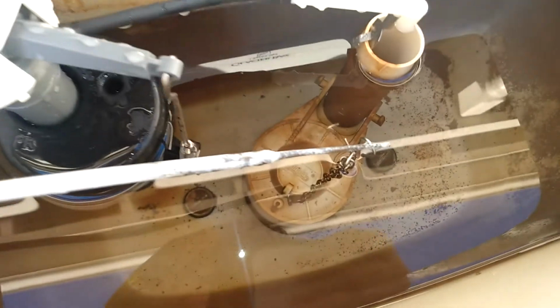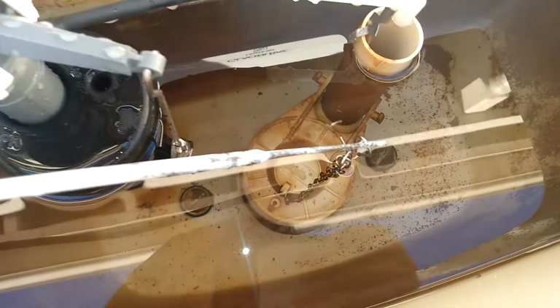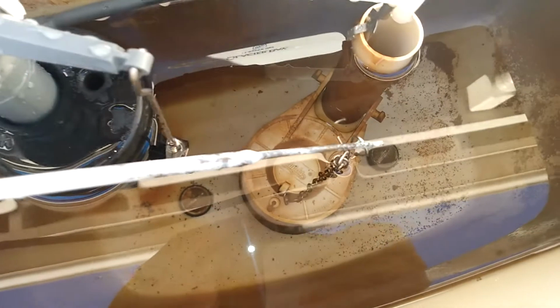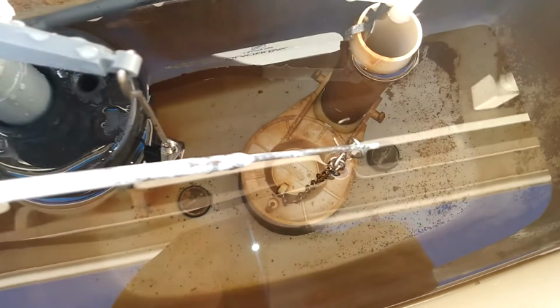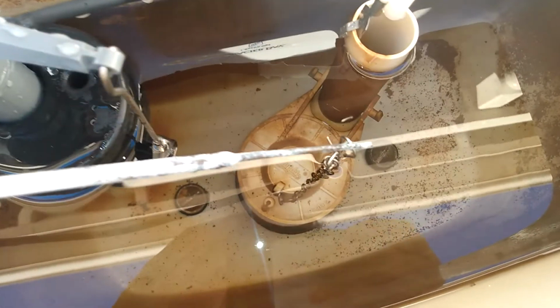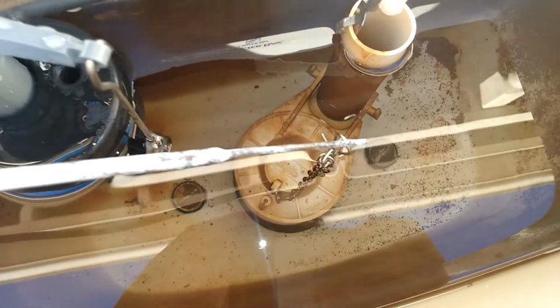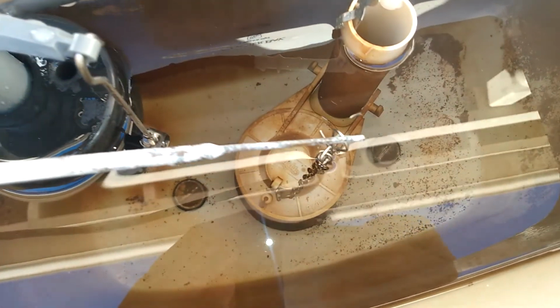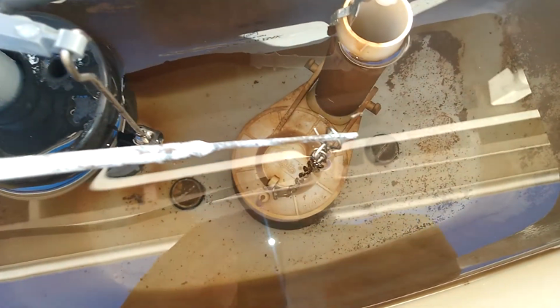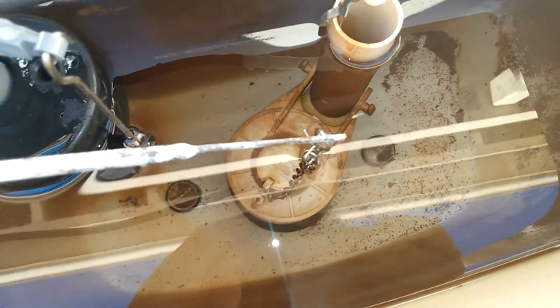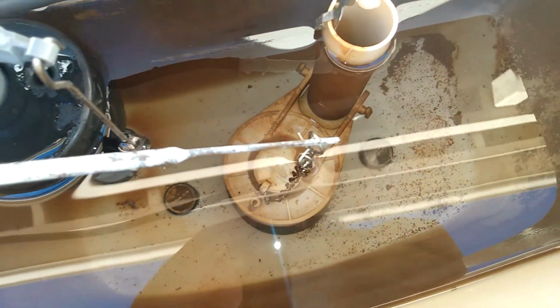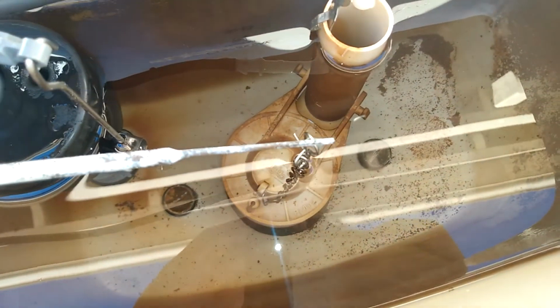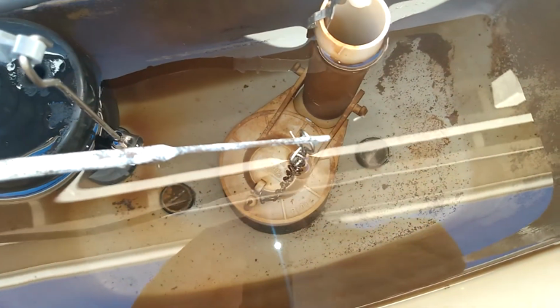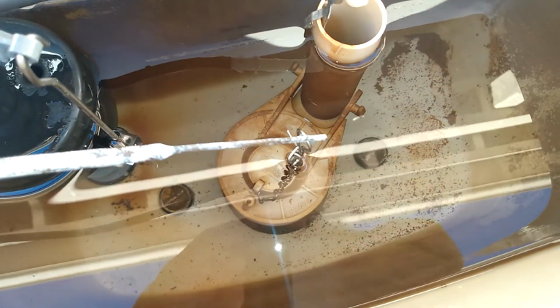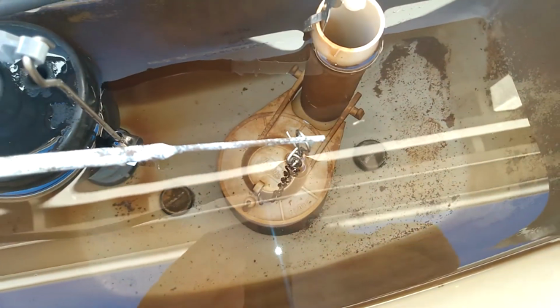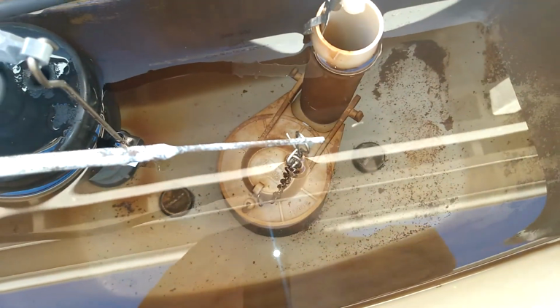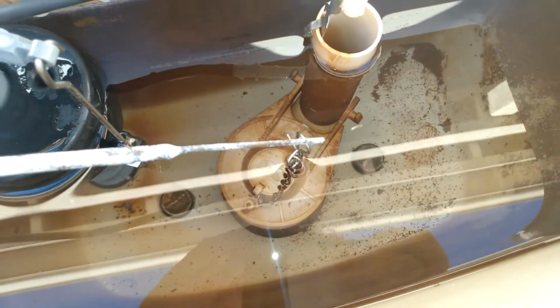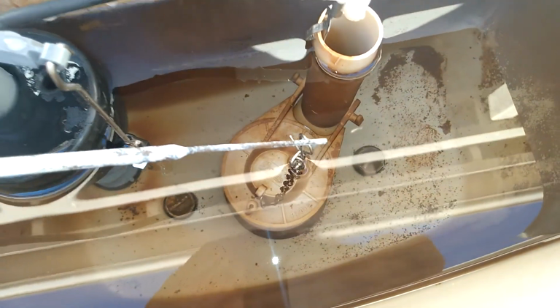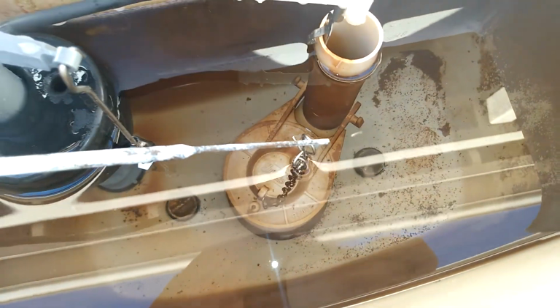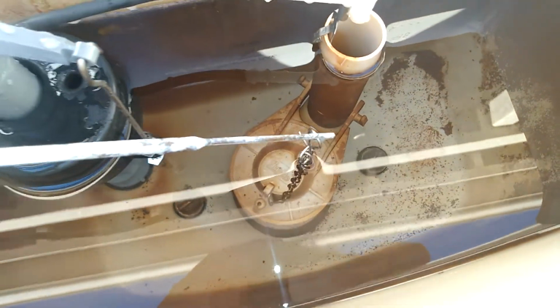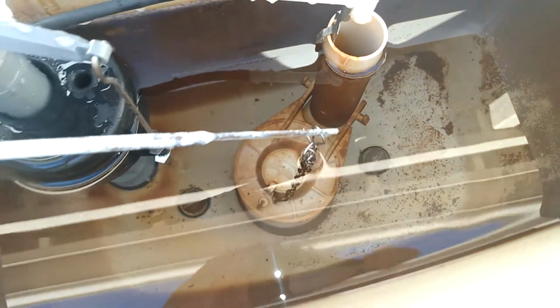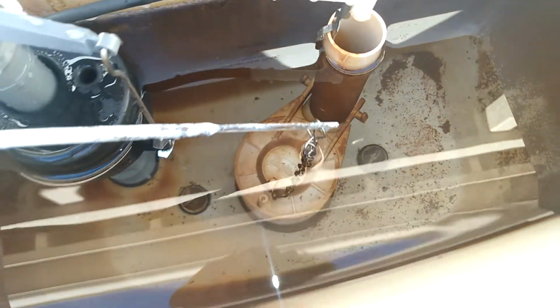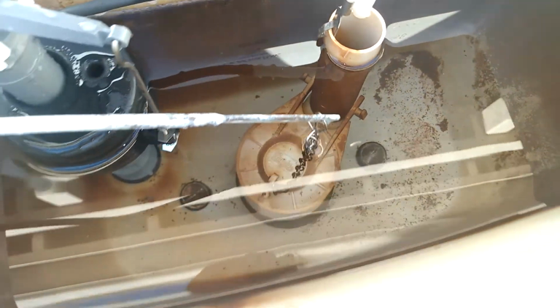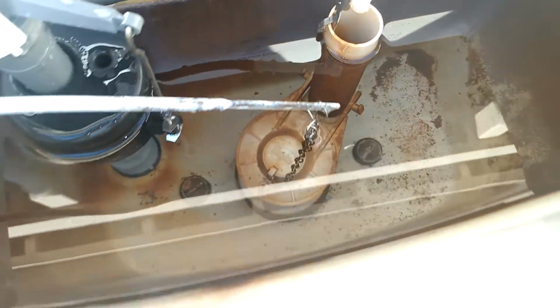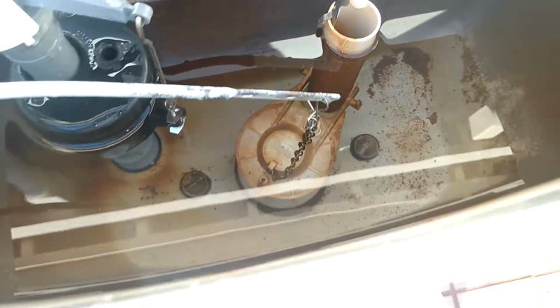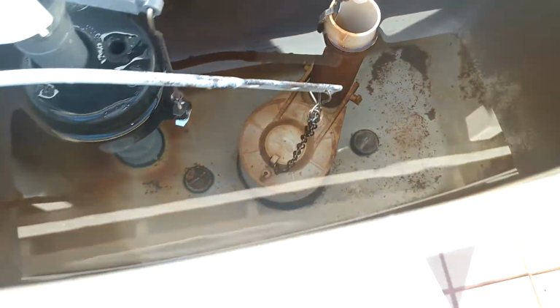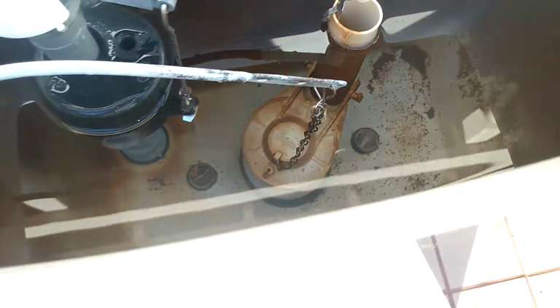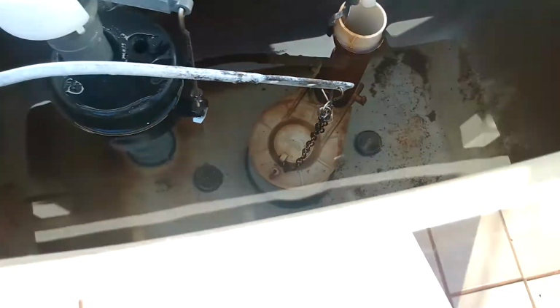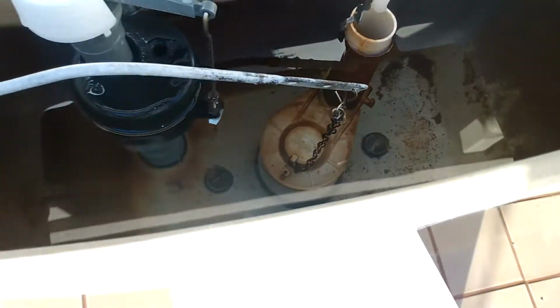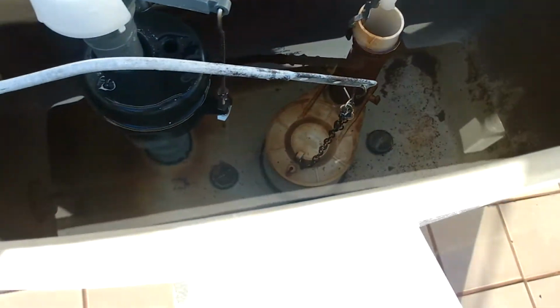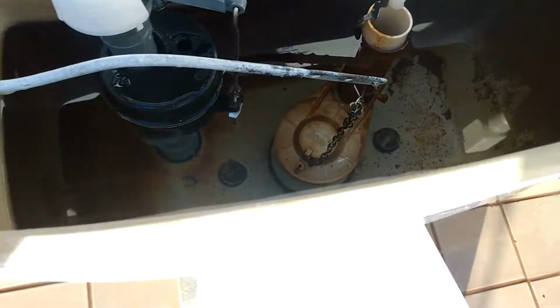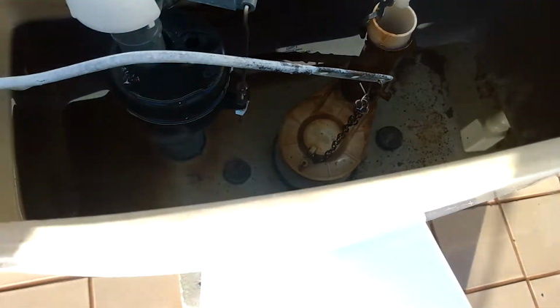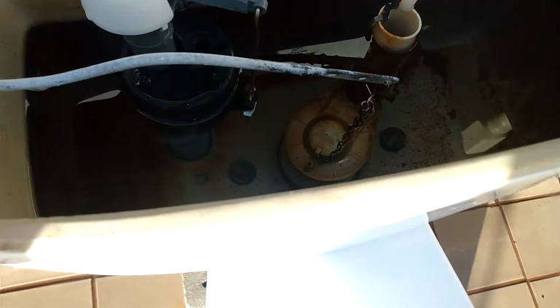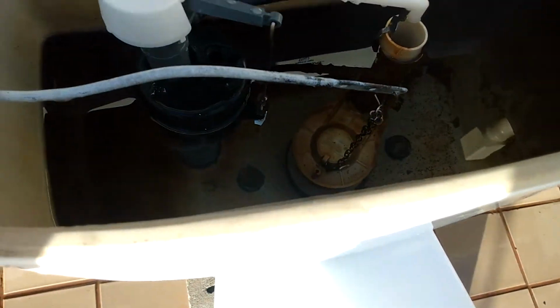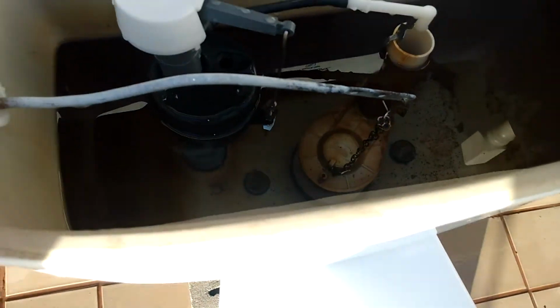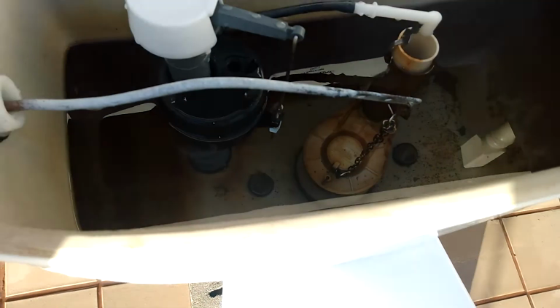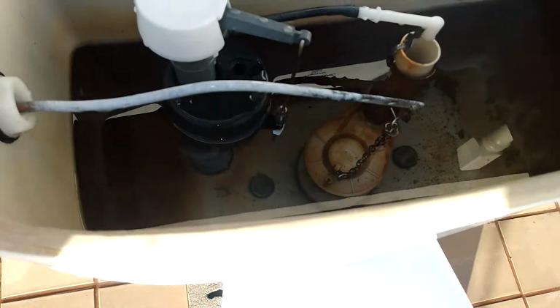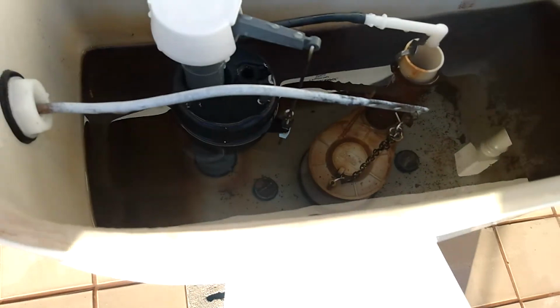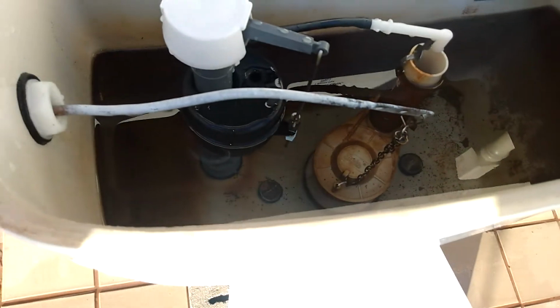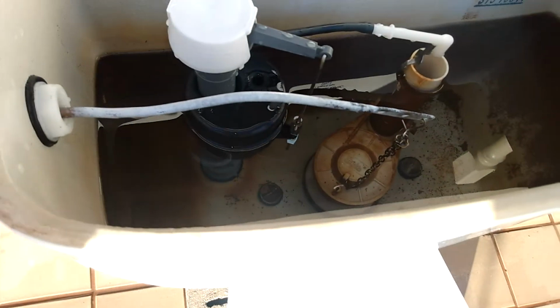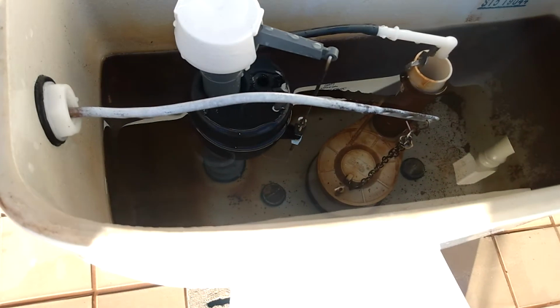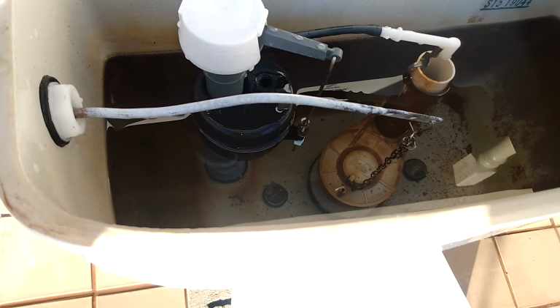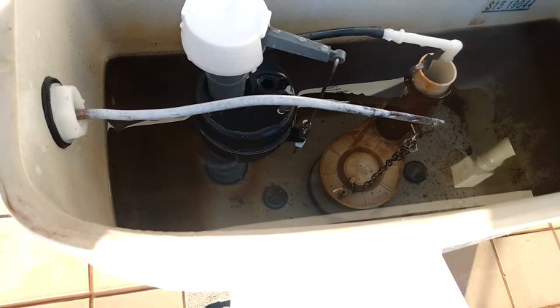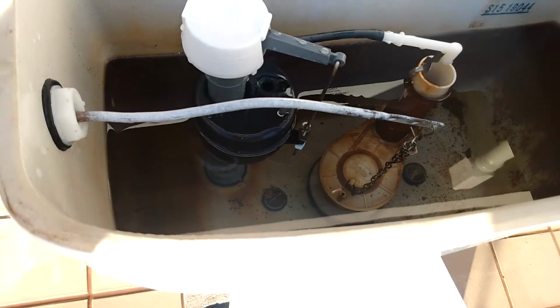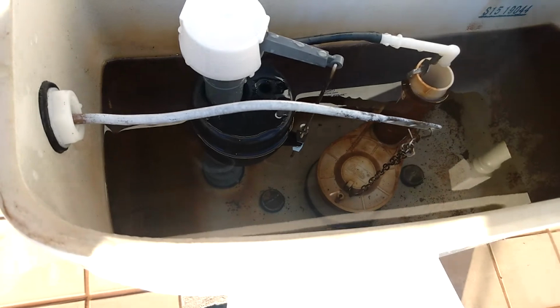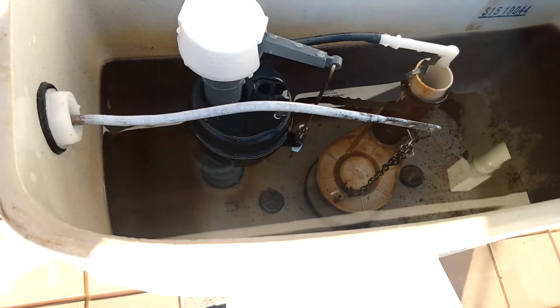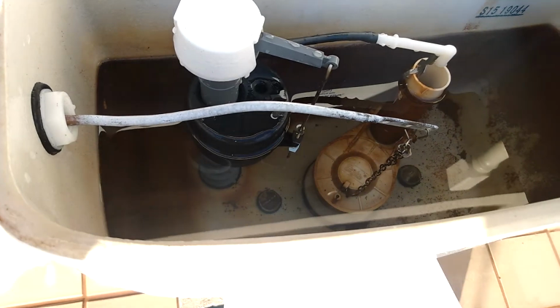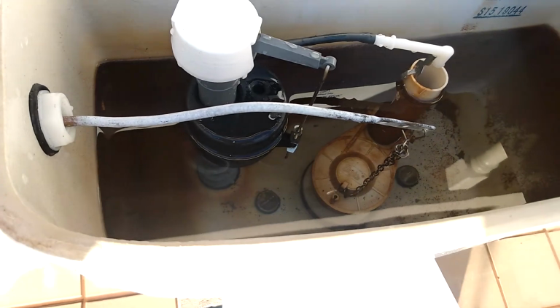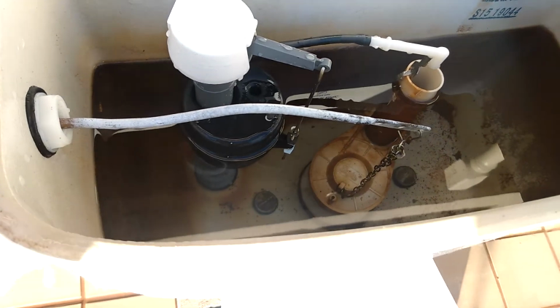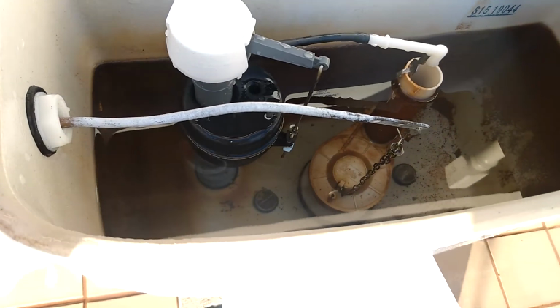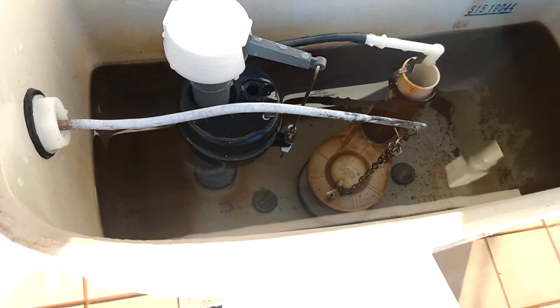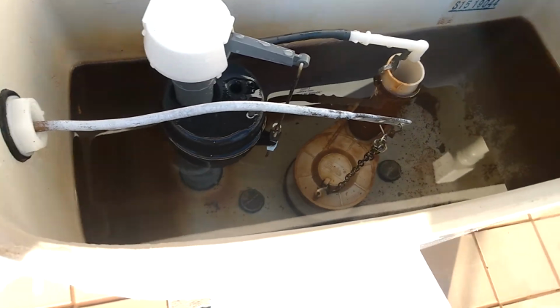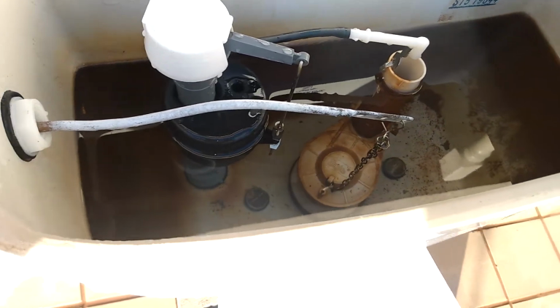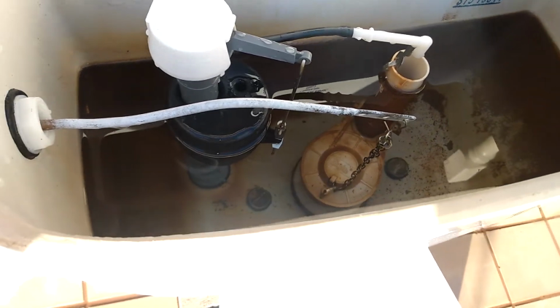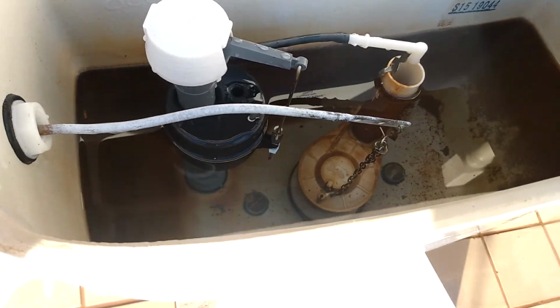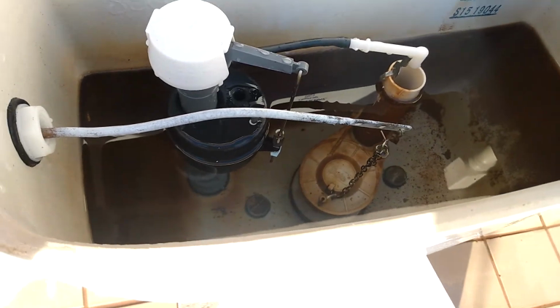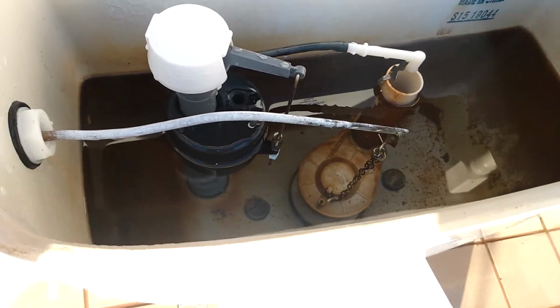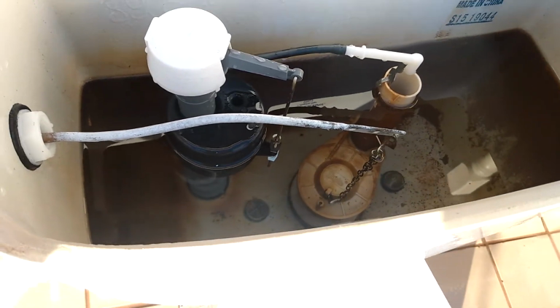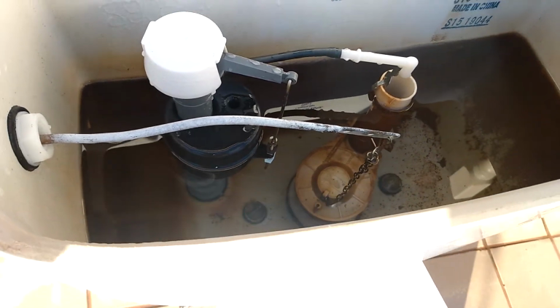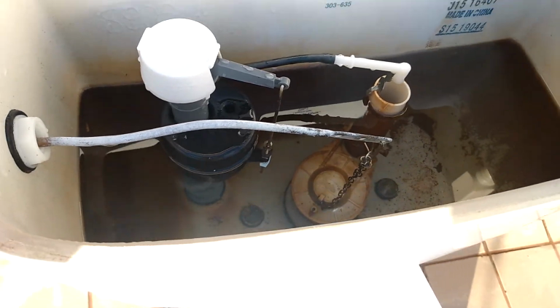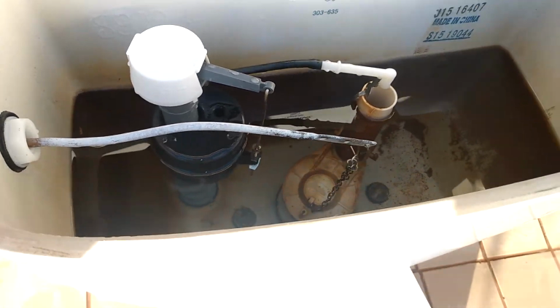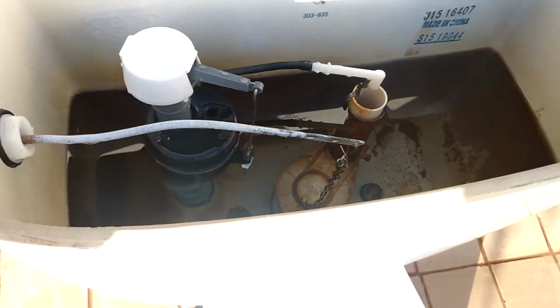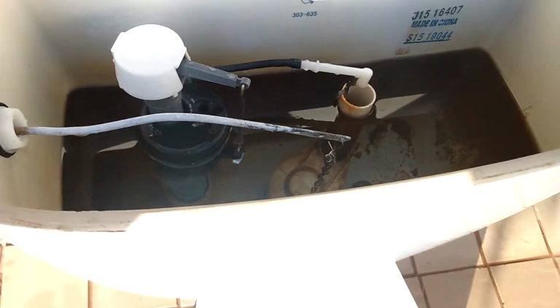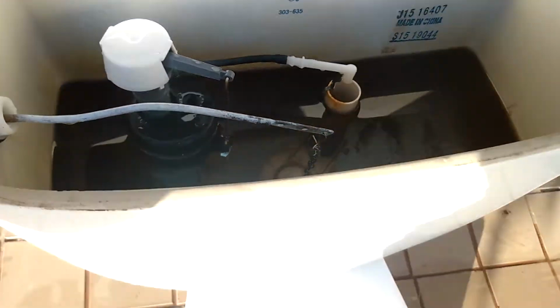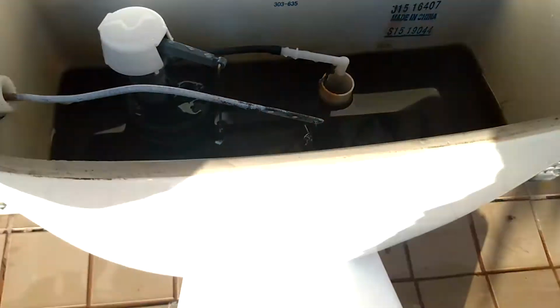But other than that, the flapper is original, the flush valve is original, and the tank bolts are probably also original.